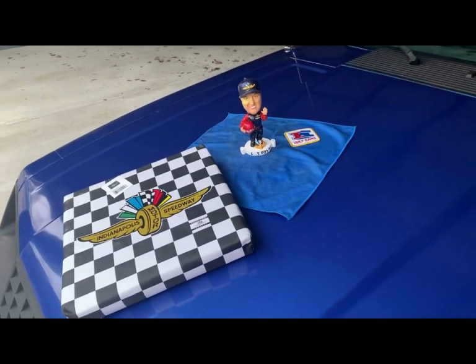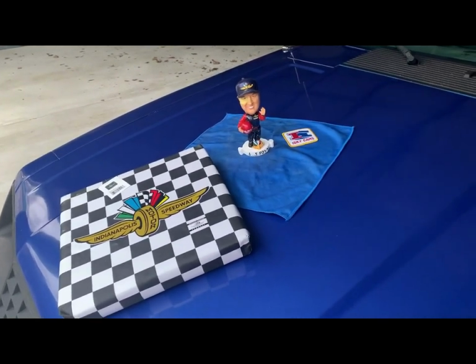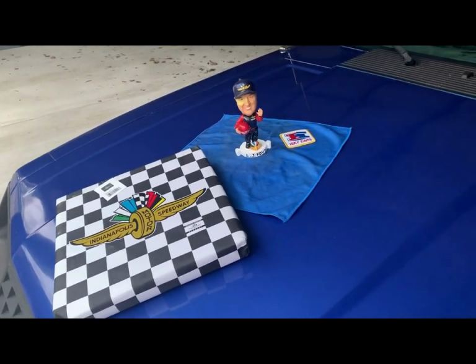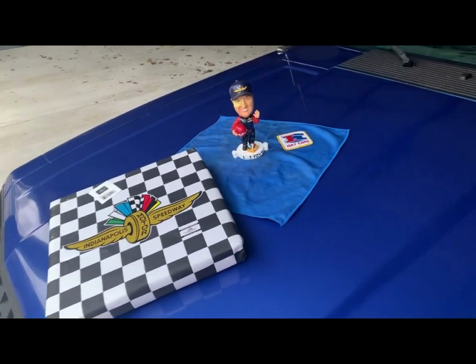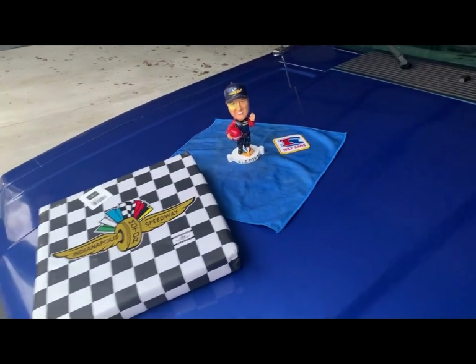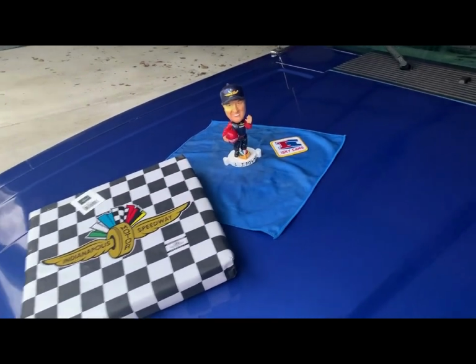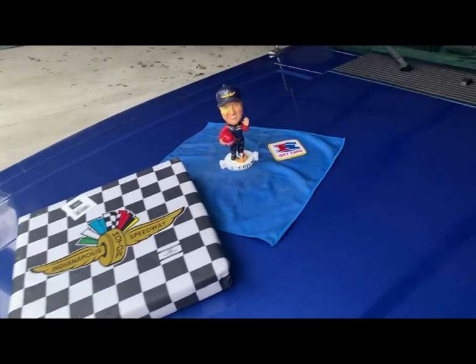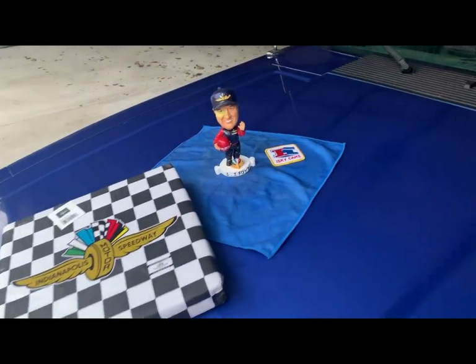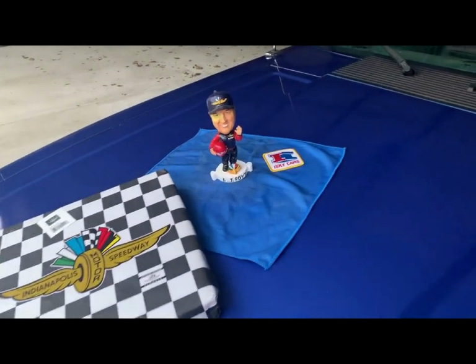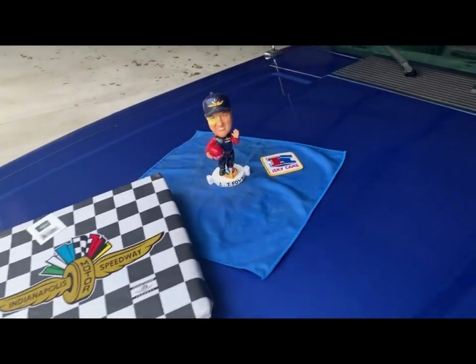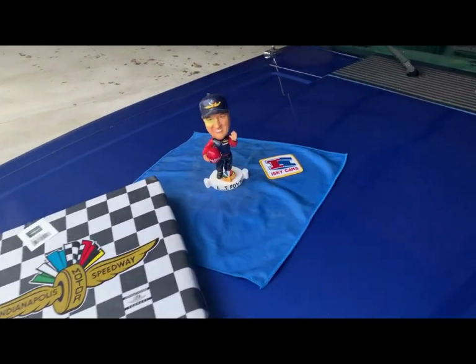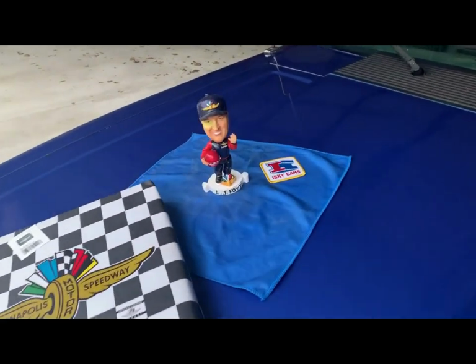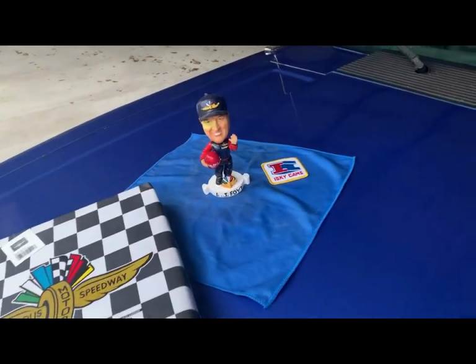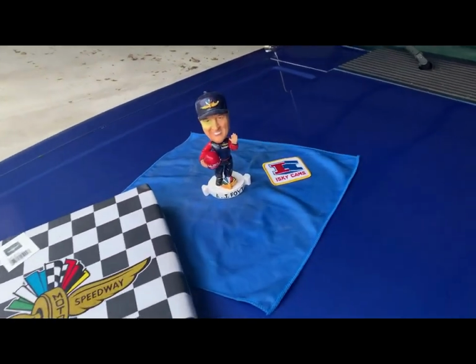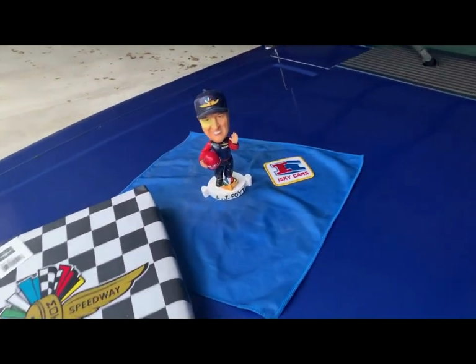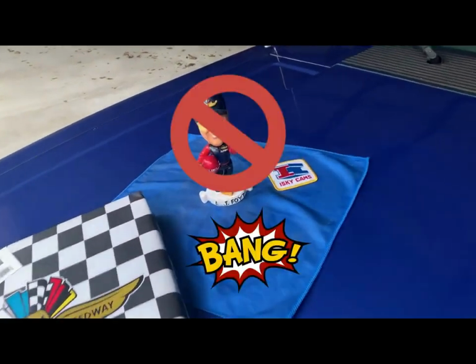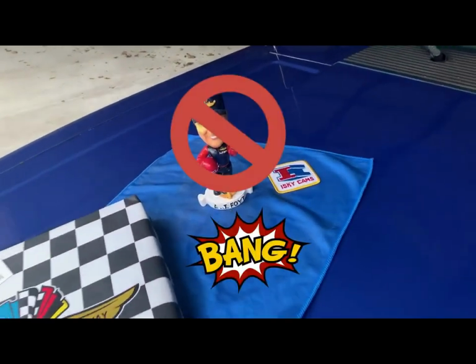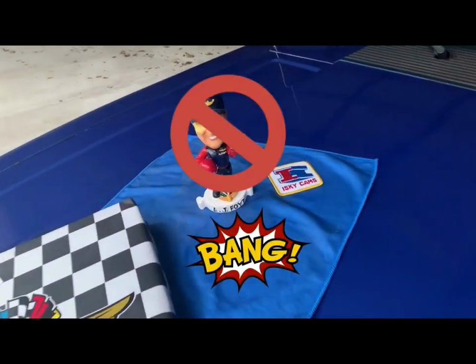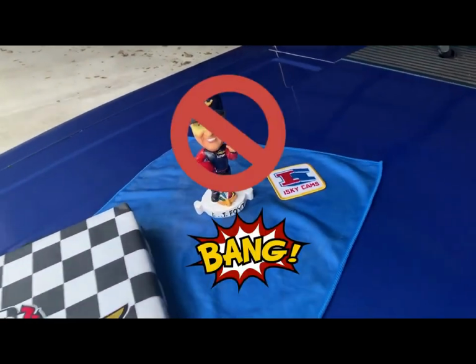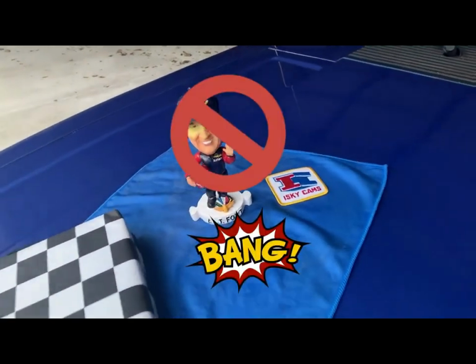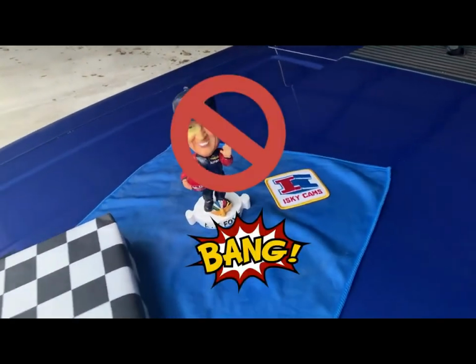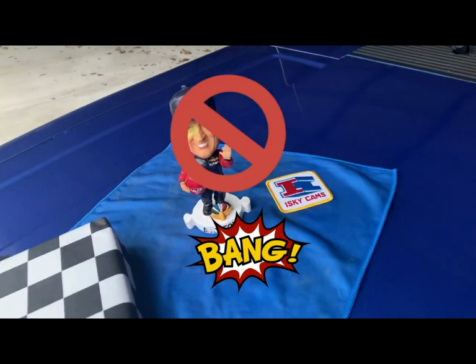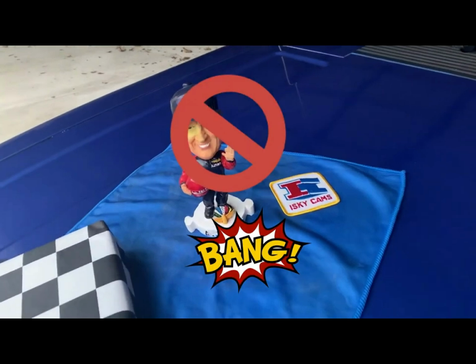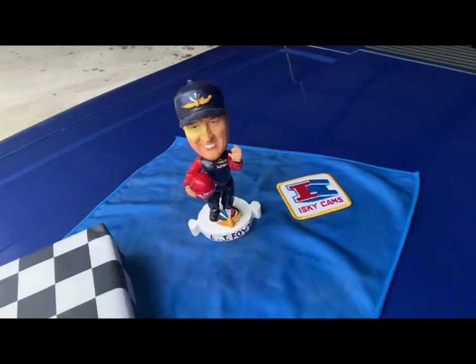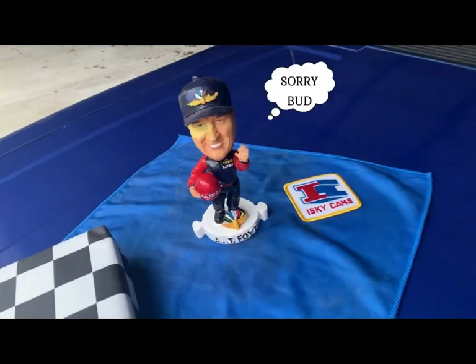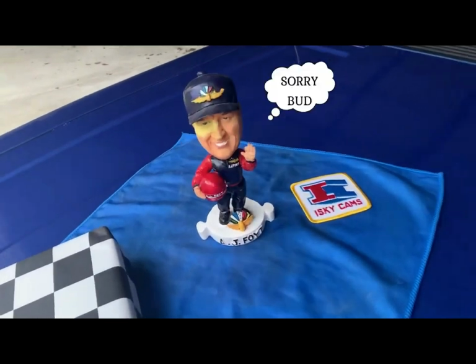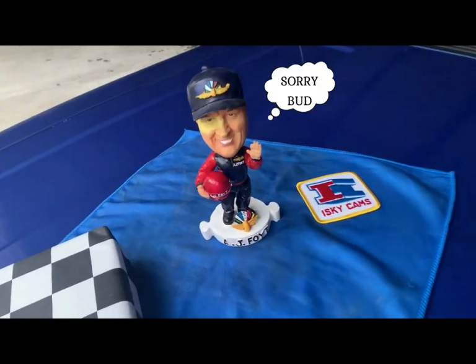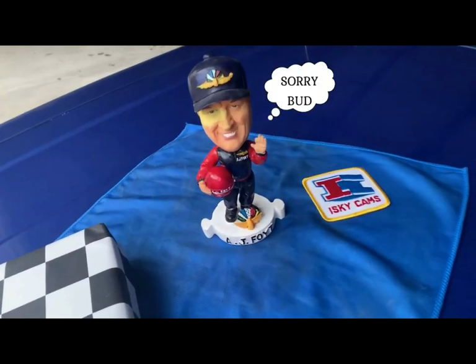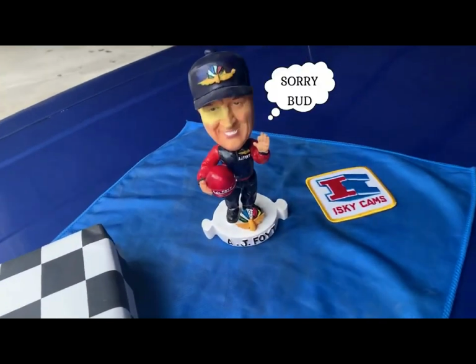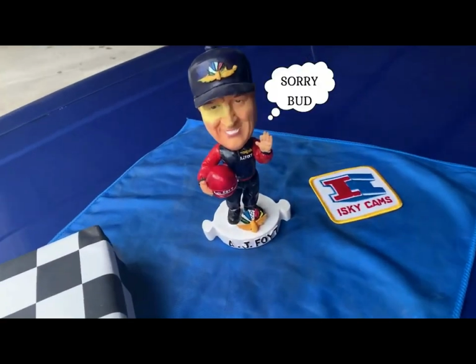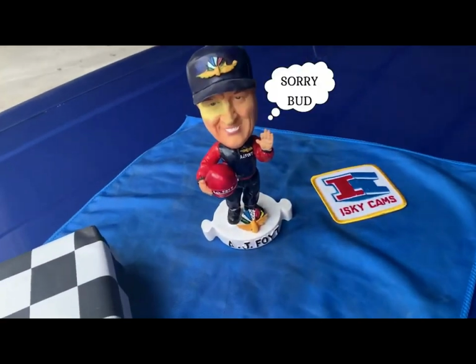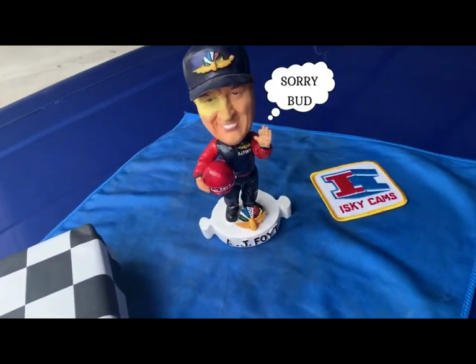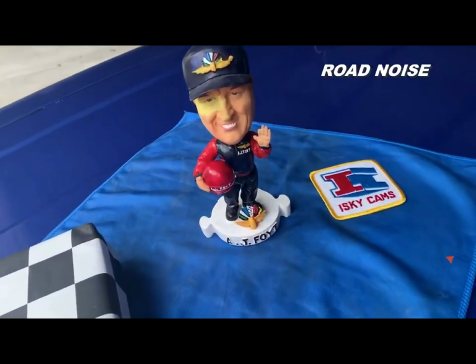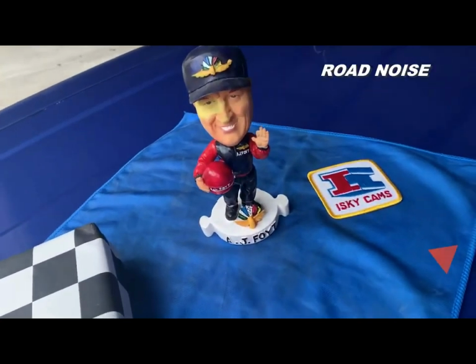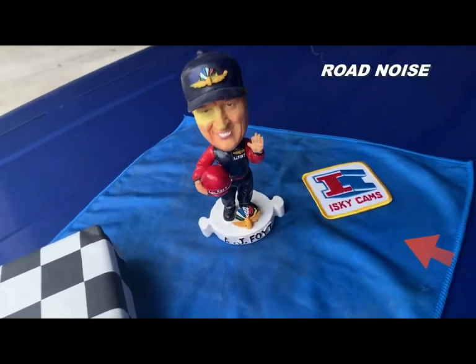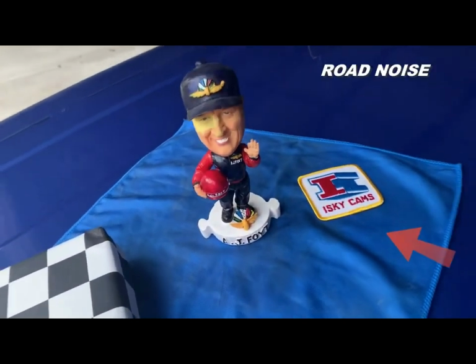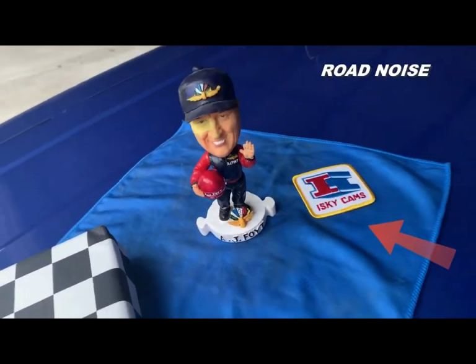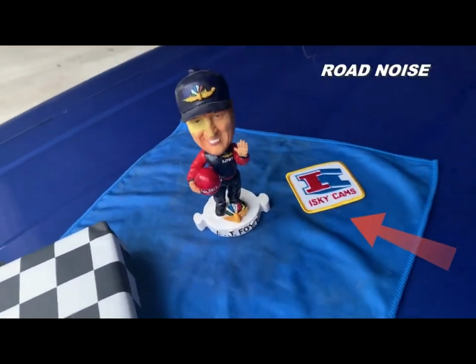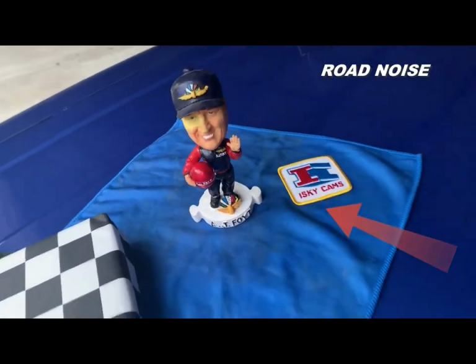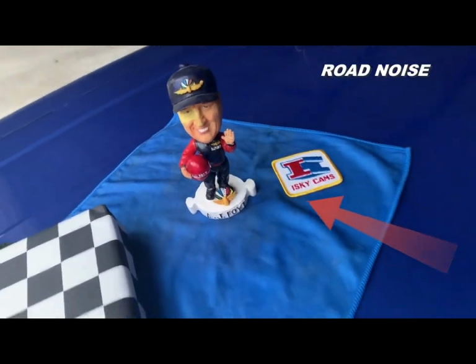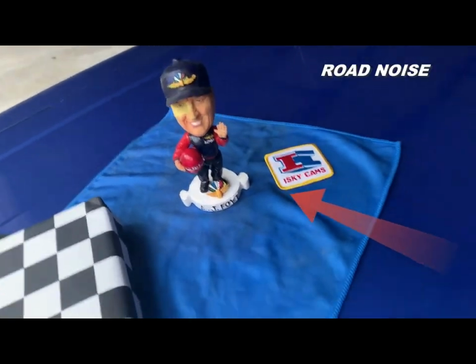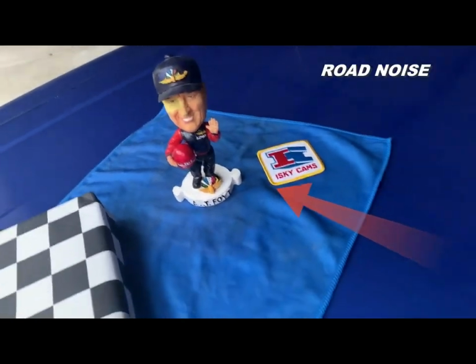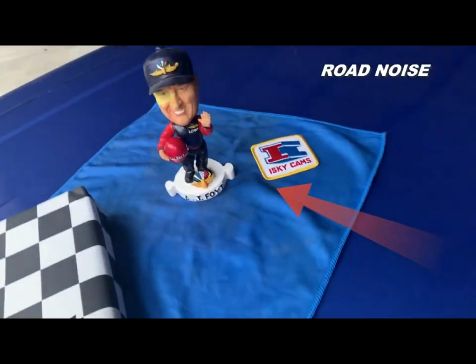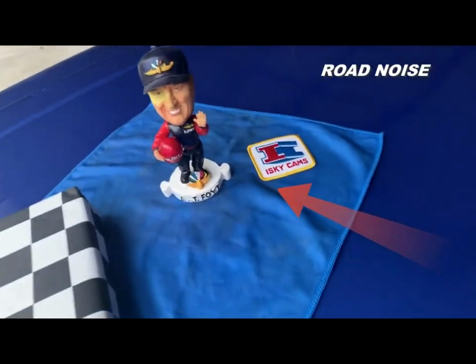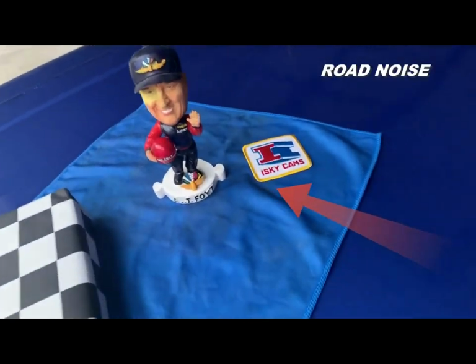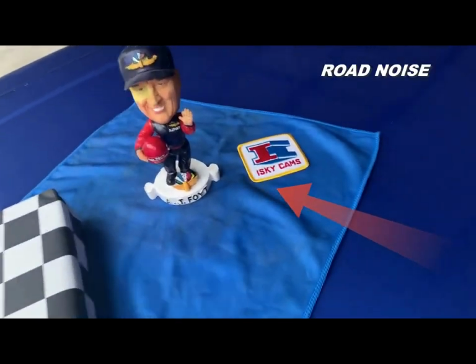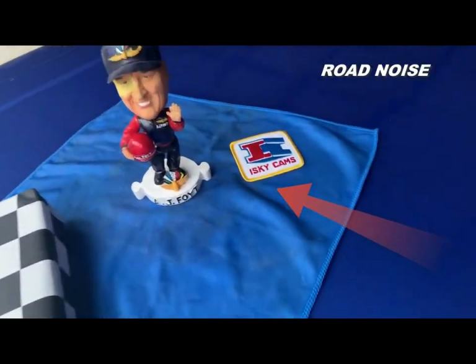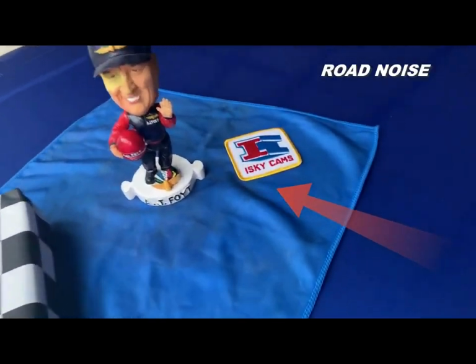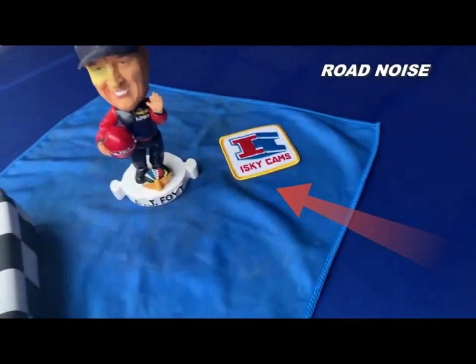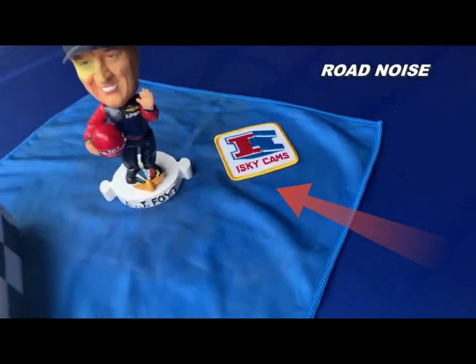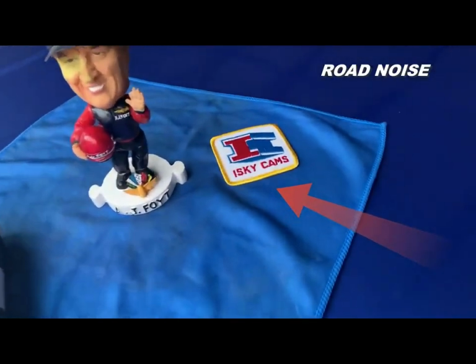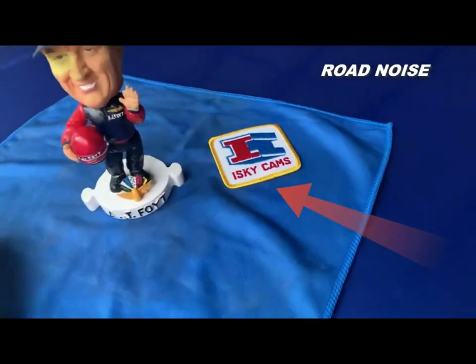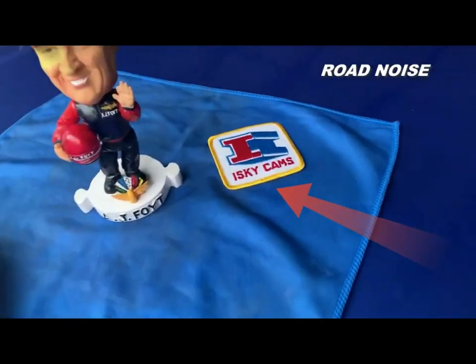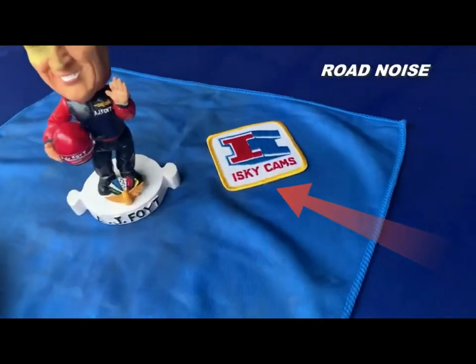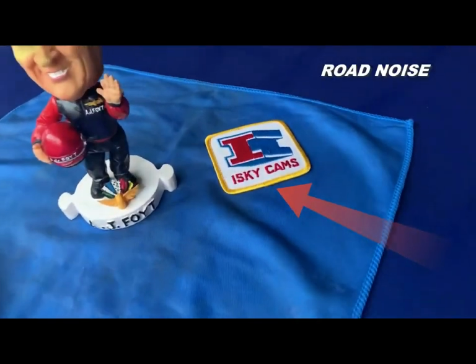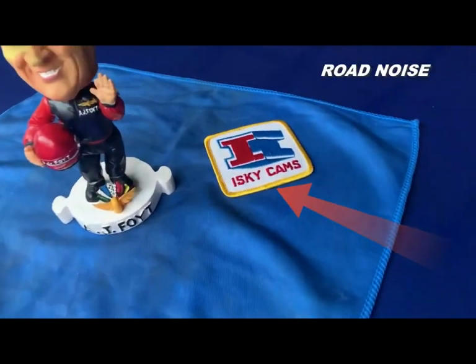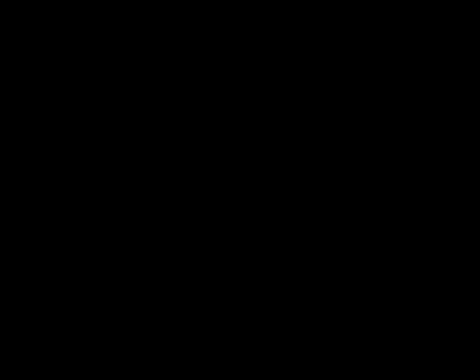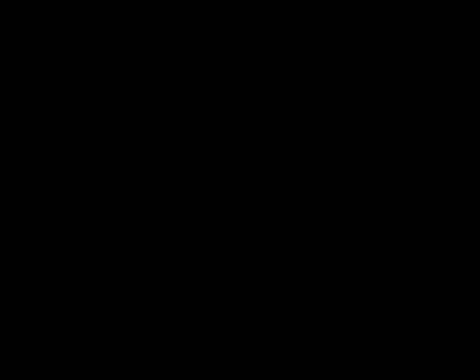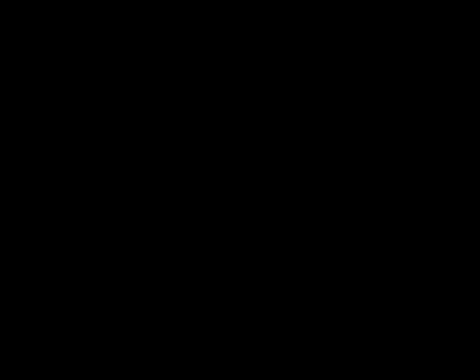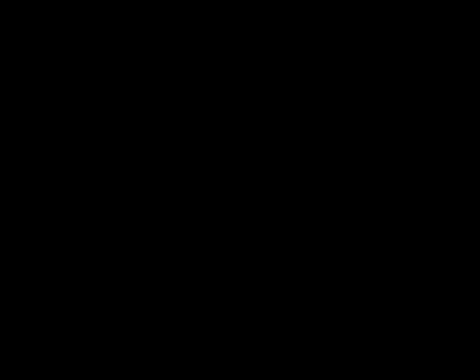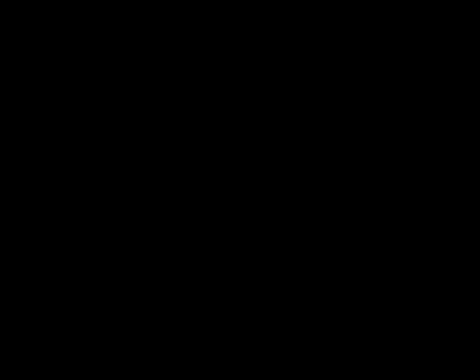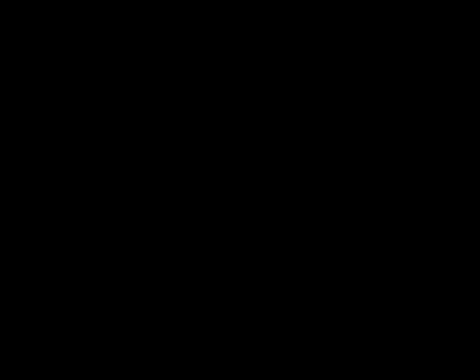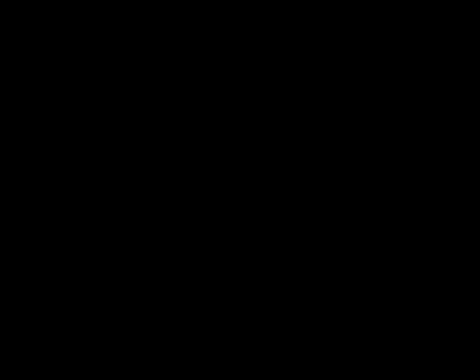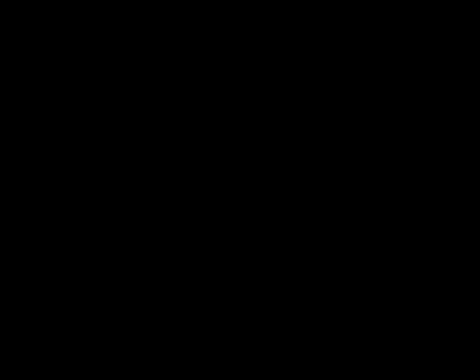Well, guess what? You don't get the A.J. Foyt bobblehead — you get the Isky Cams patch. Thank you, I'll take it.